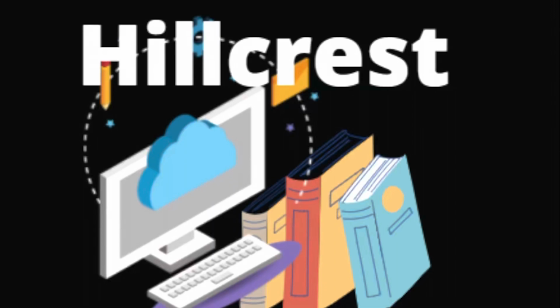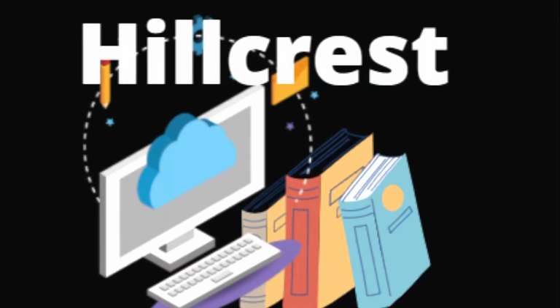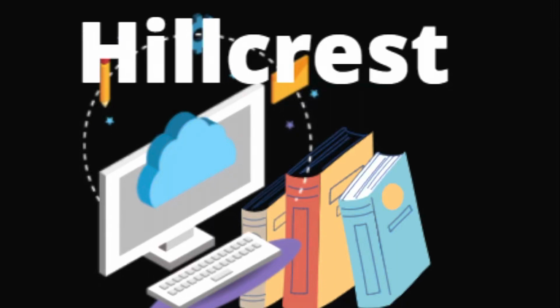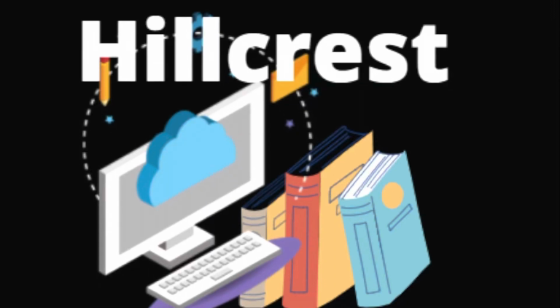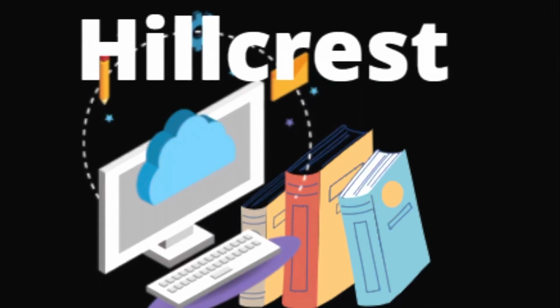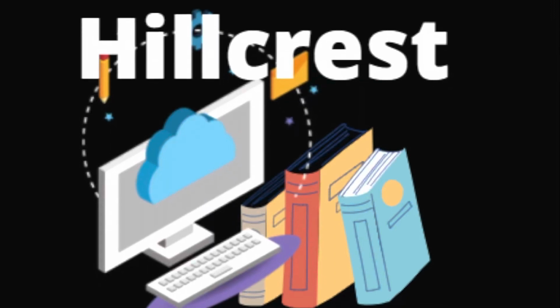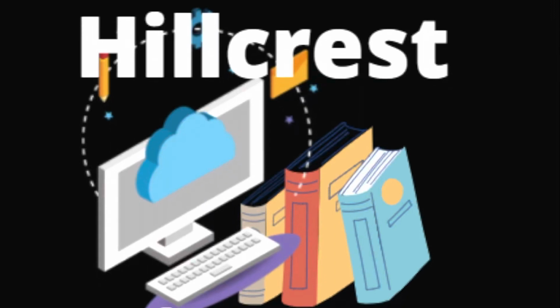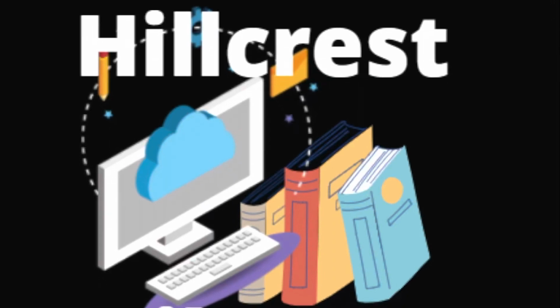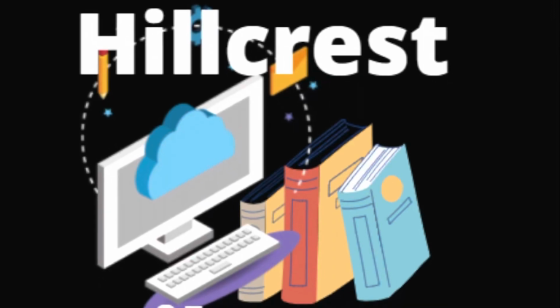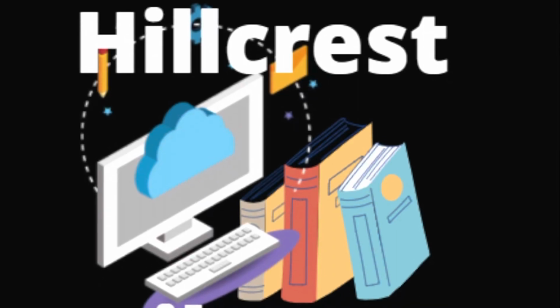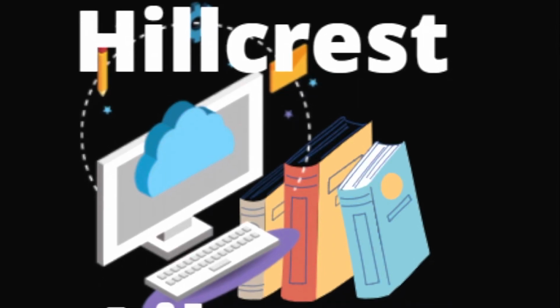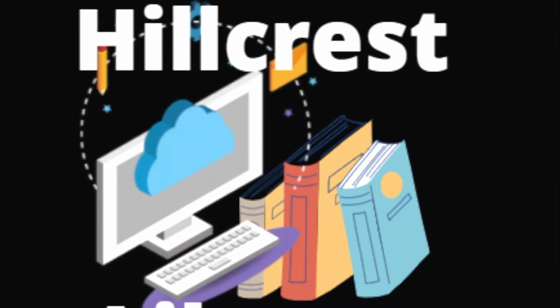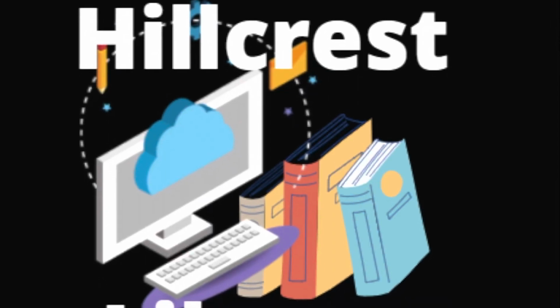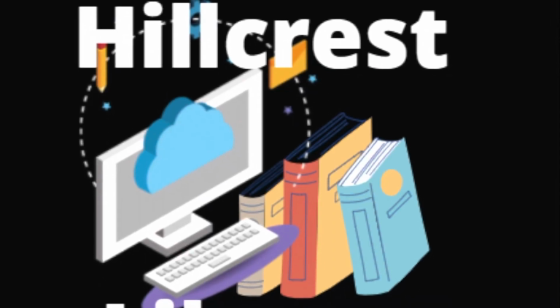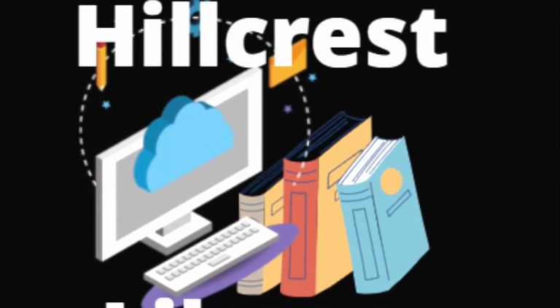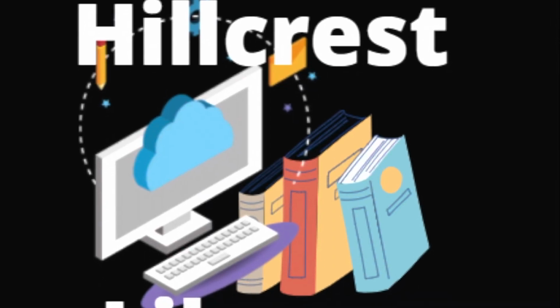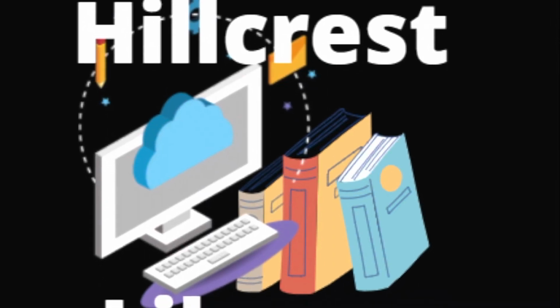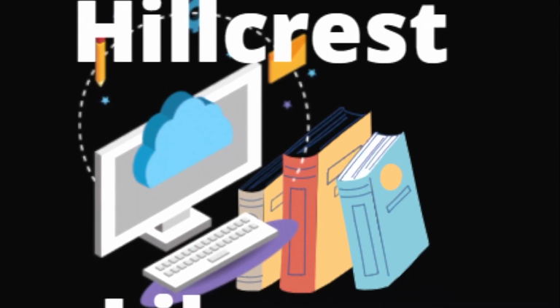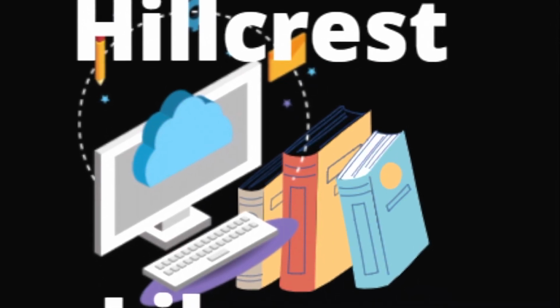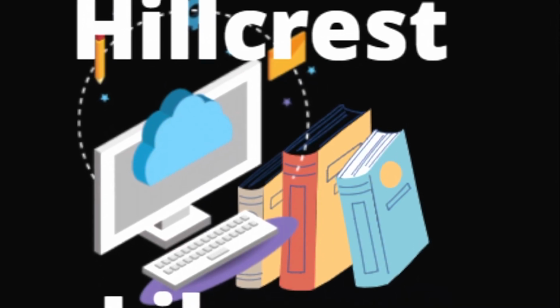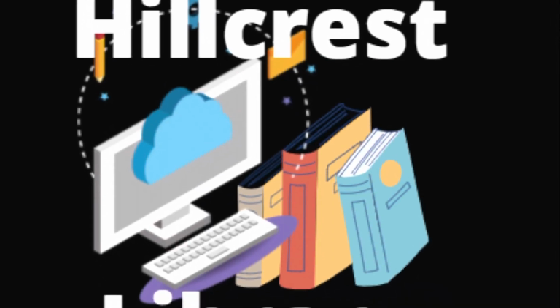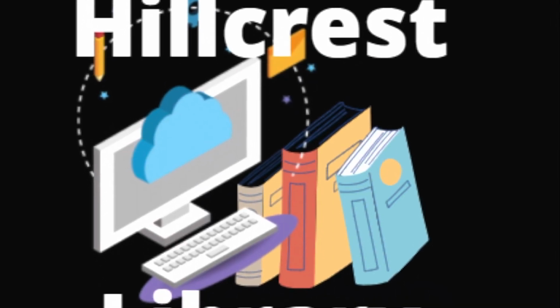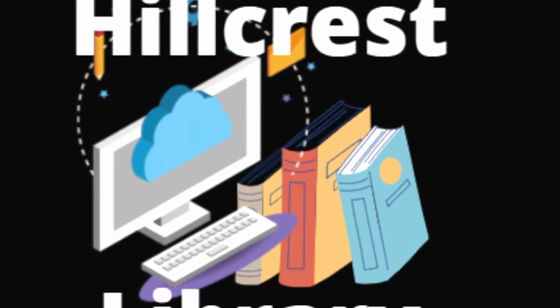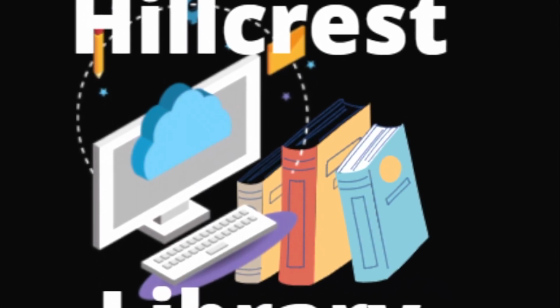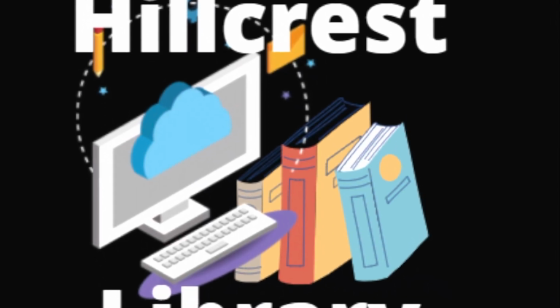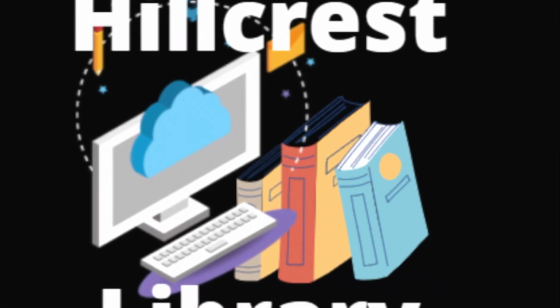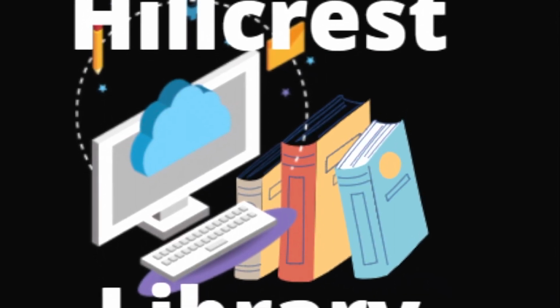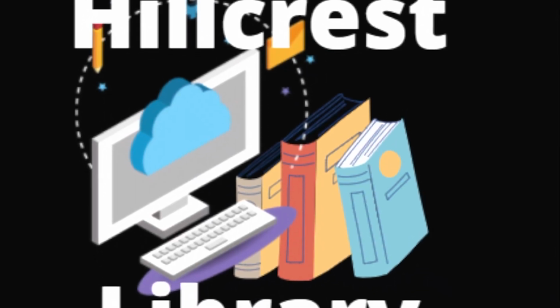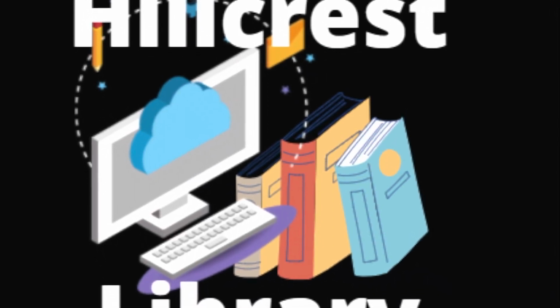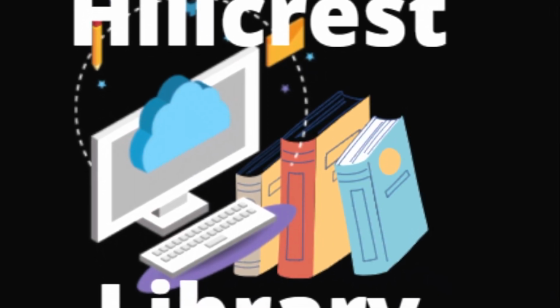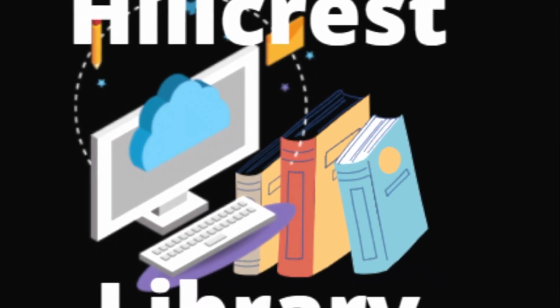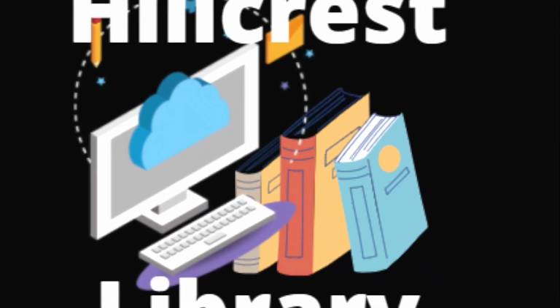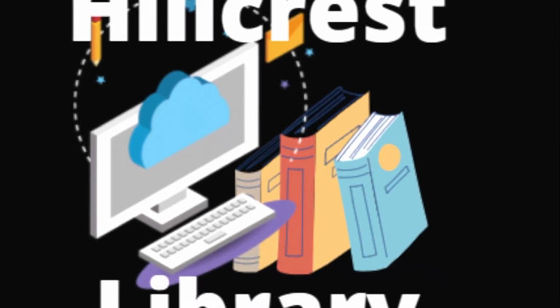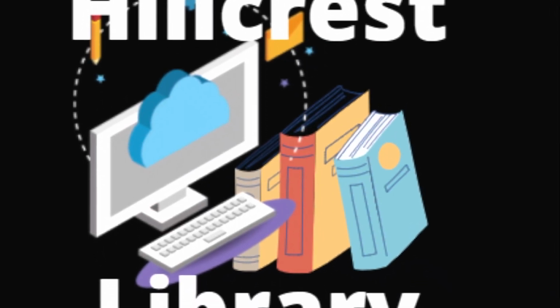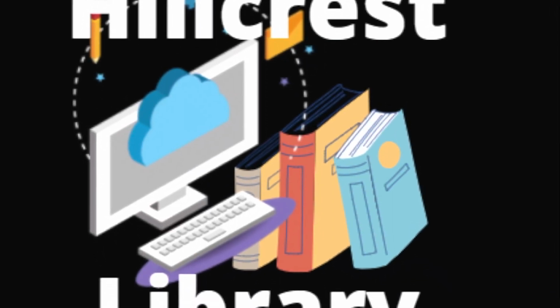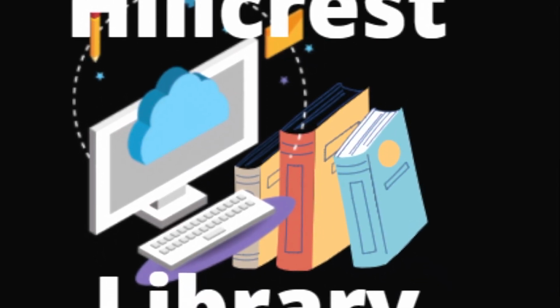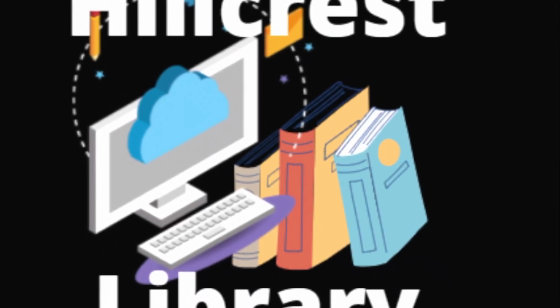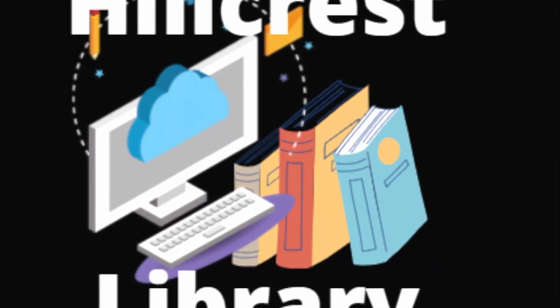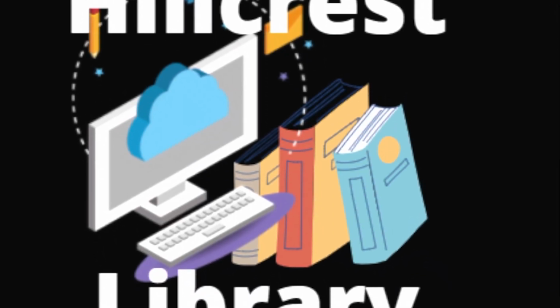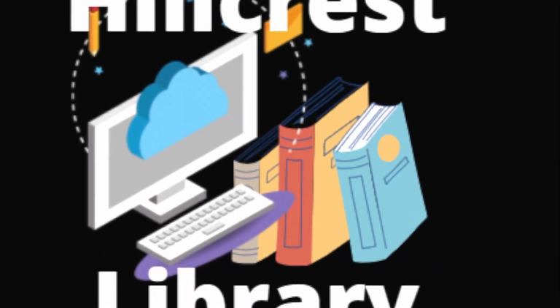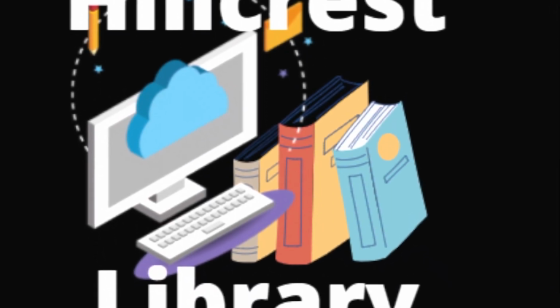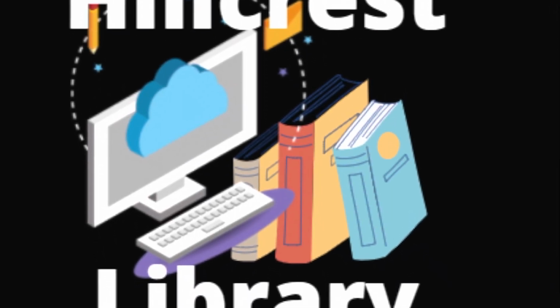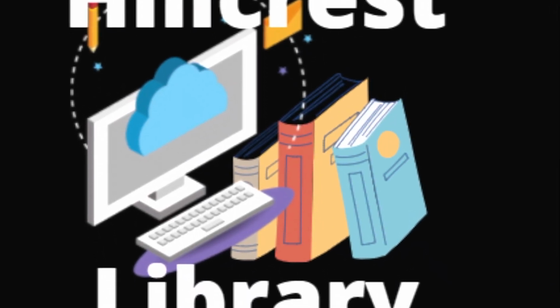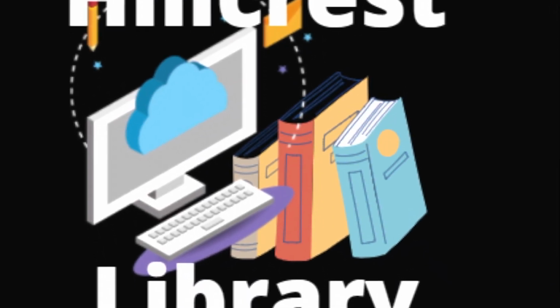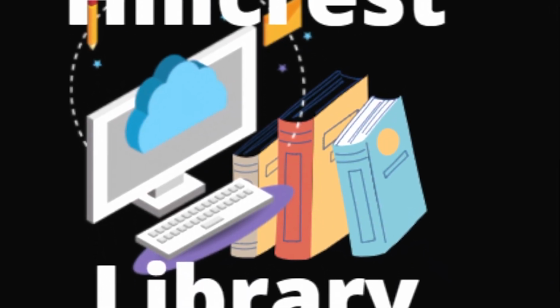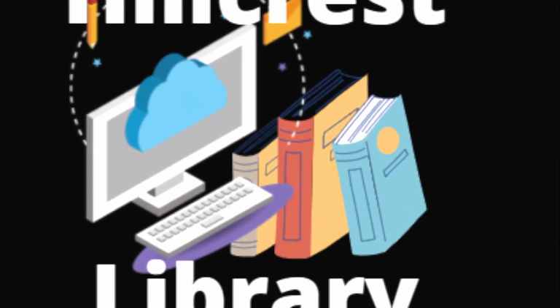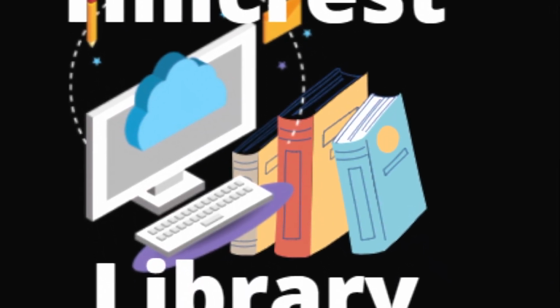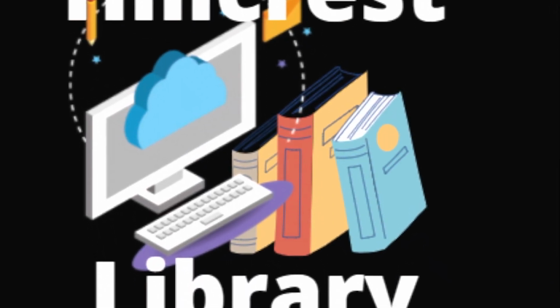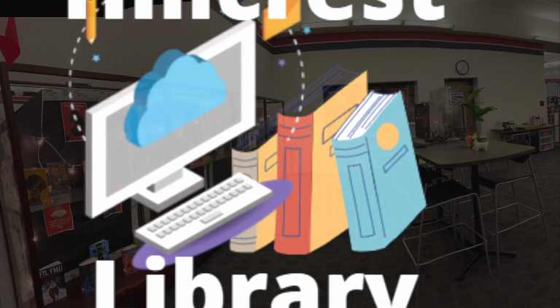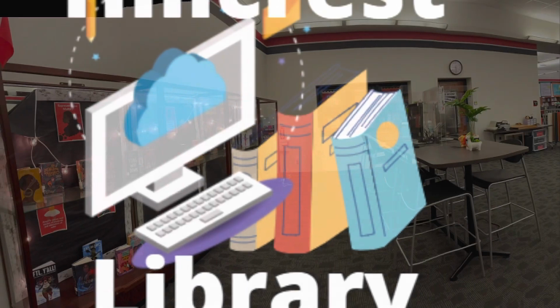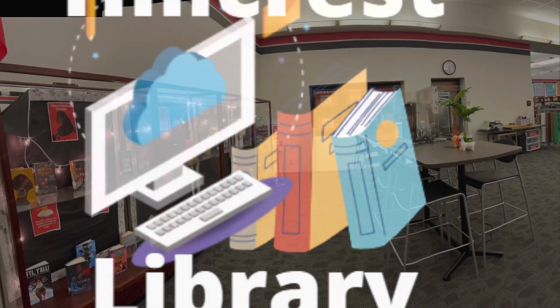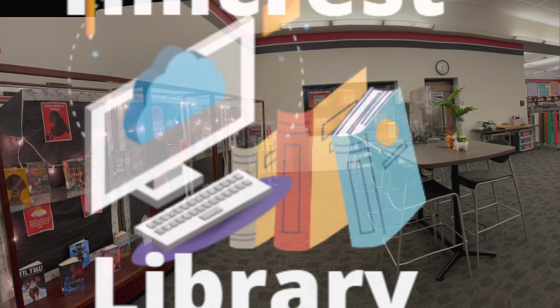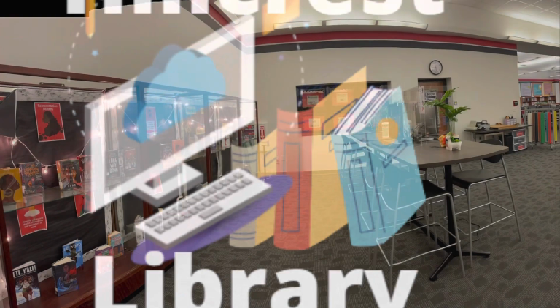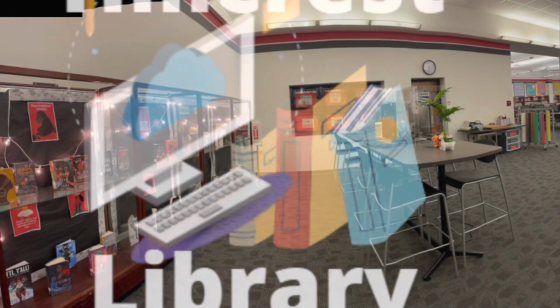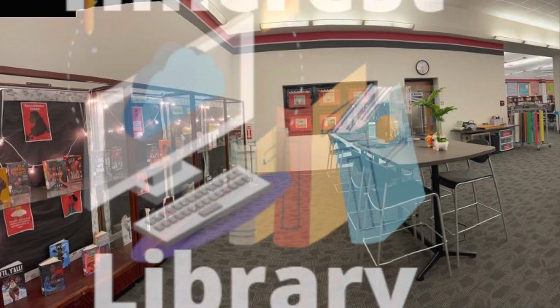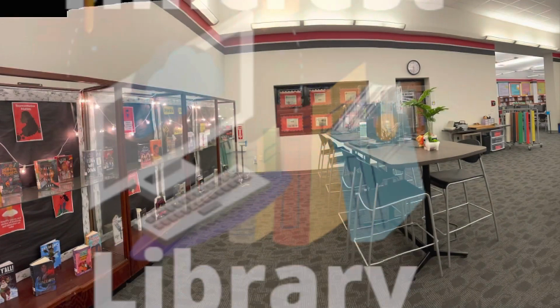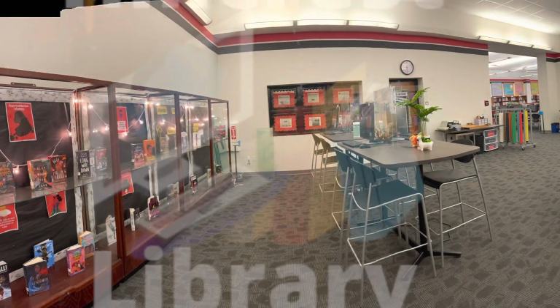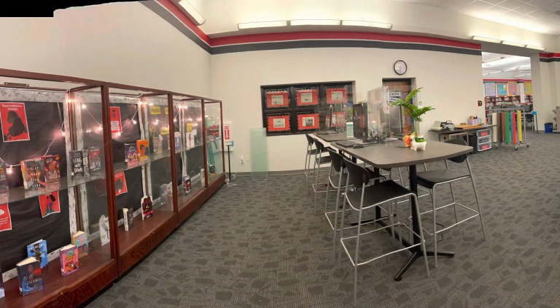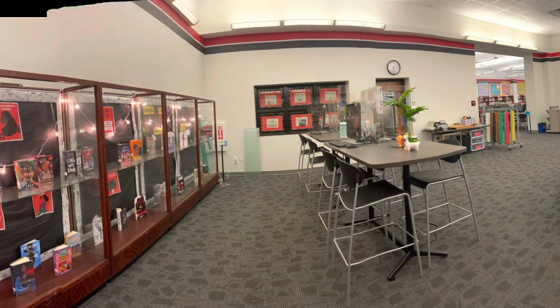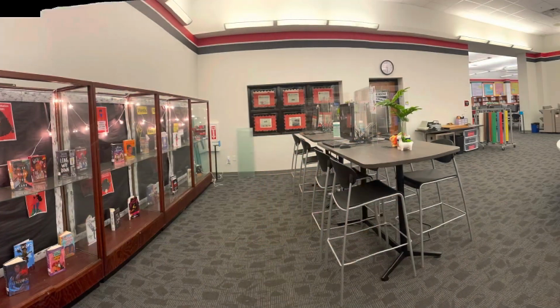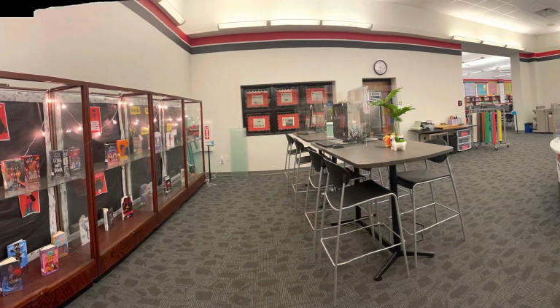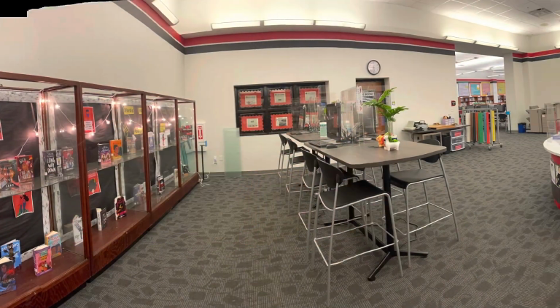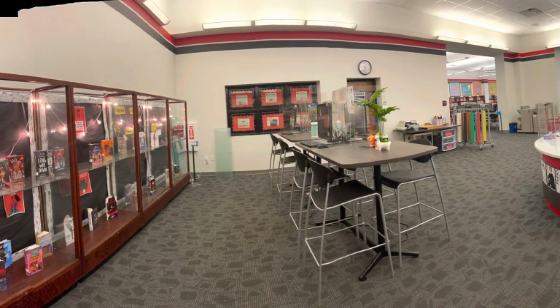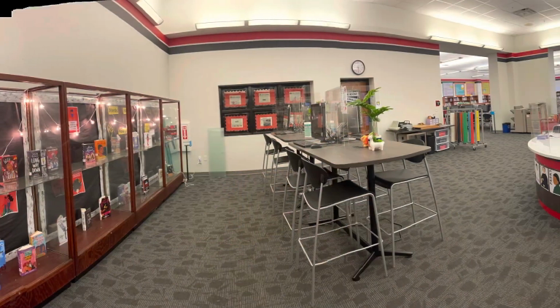Welcome to Hillcrest Library. In this video you will take a tour of the design and environment of our newly refurnished library.